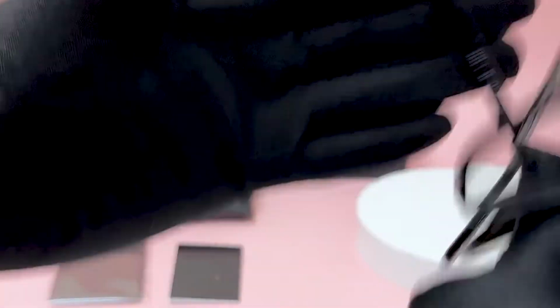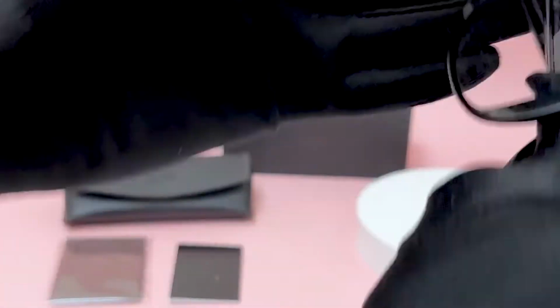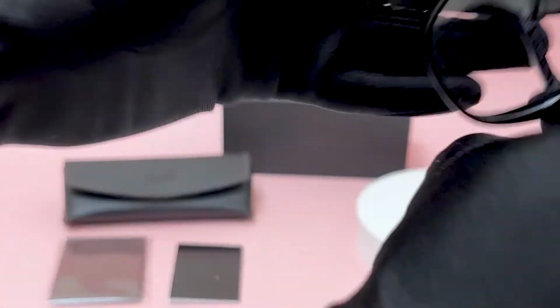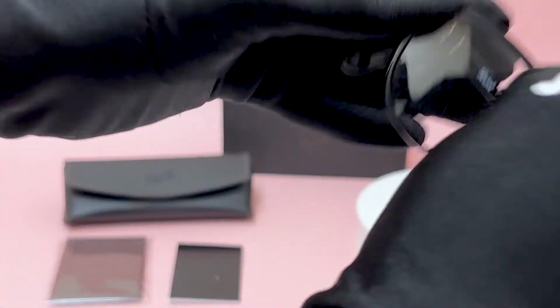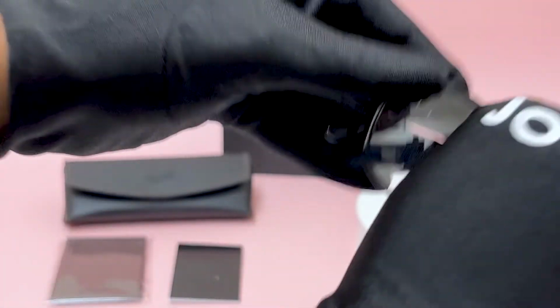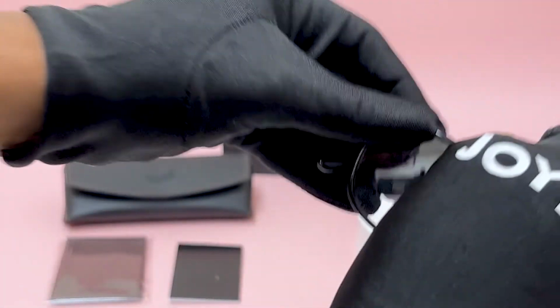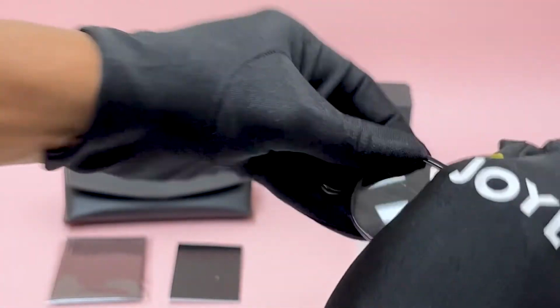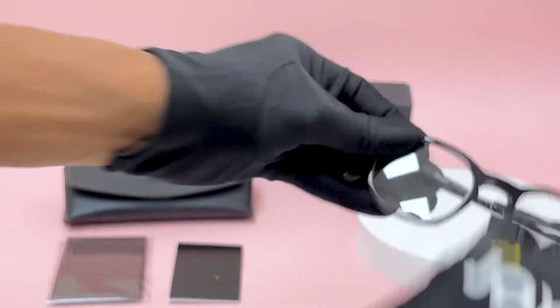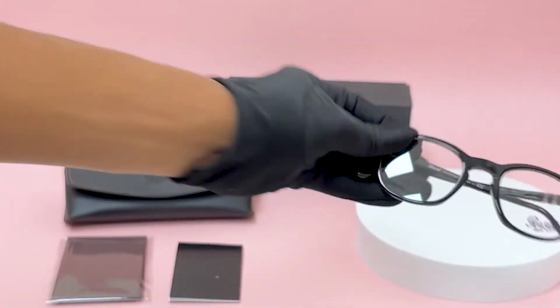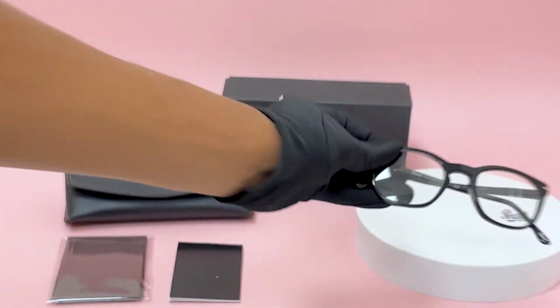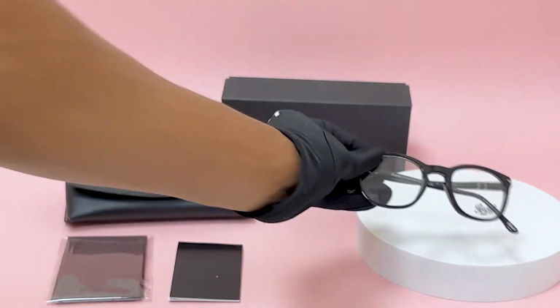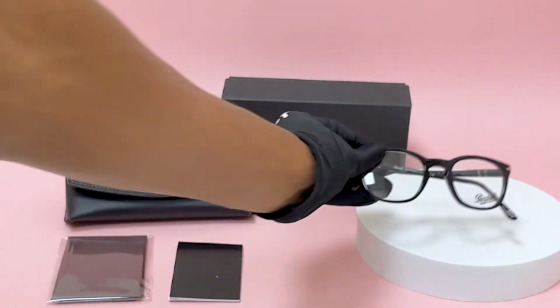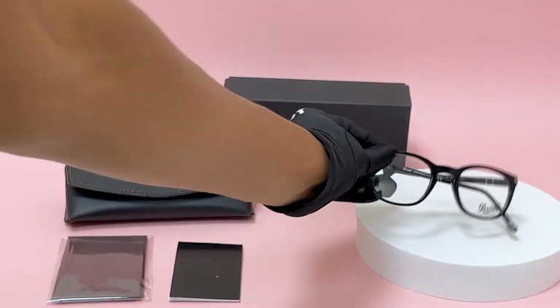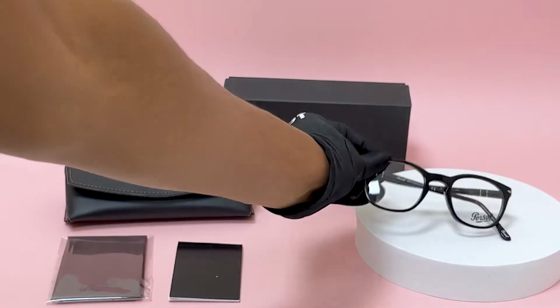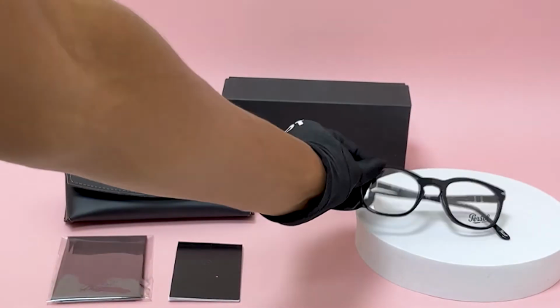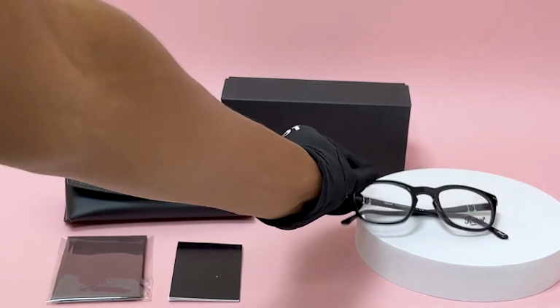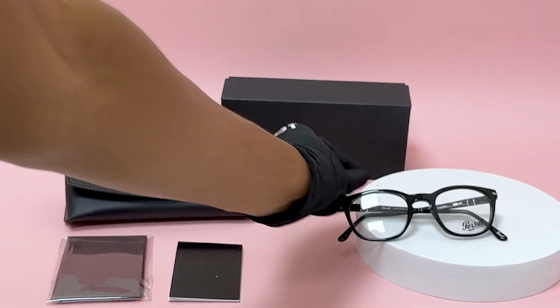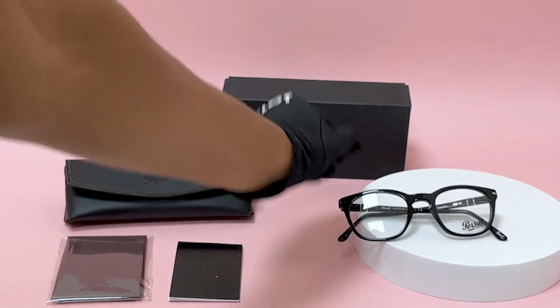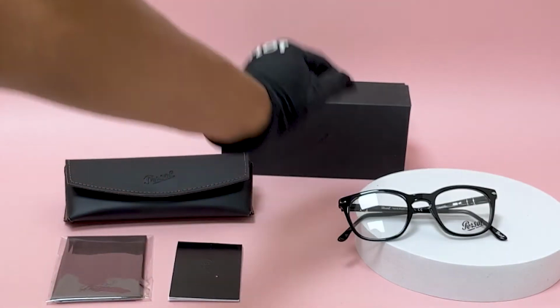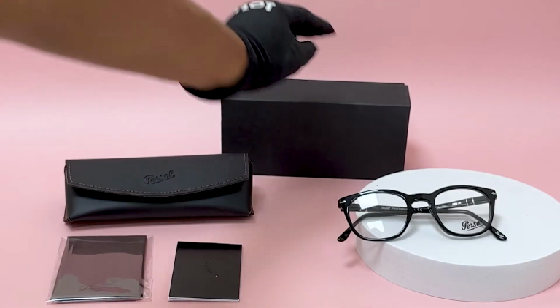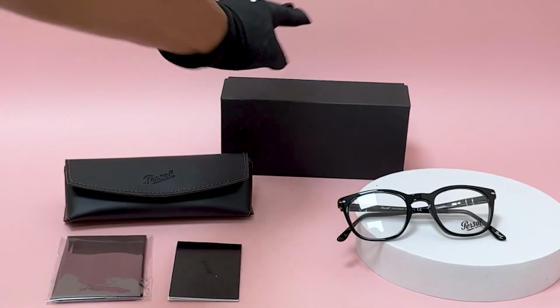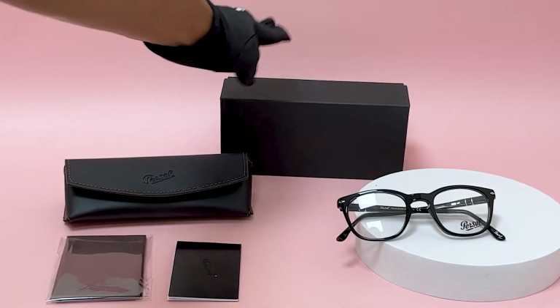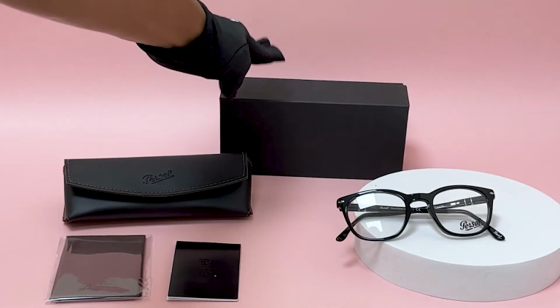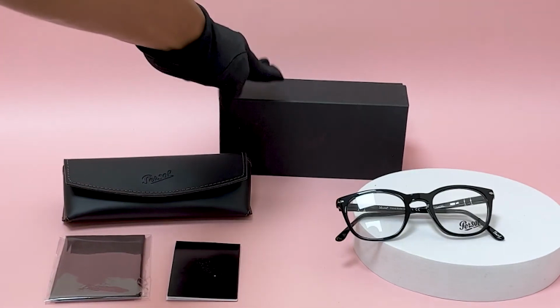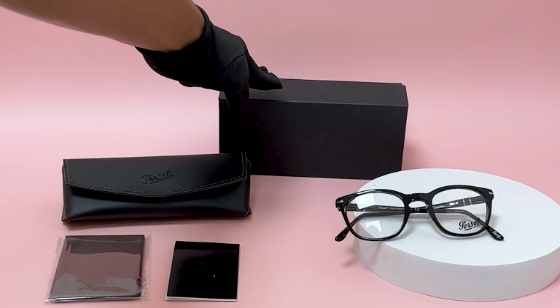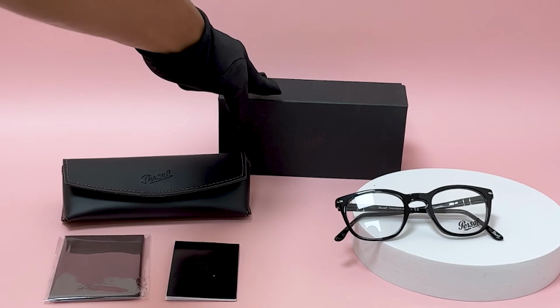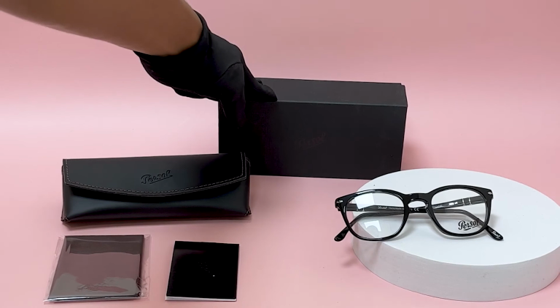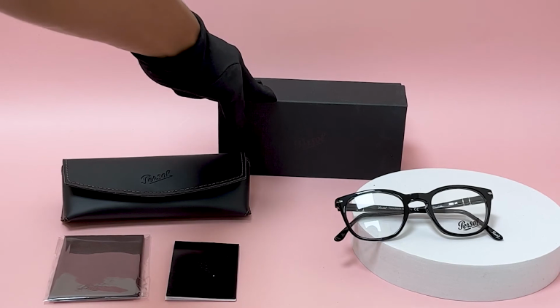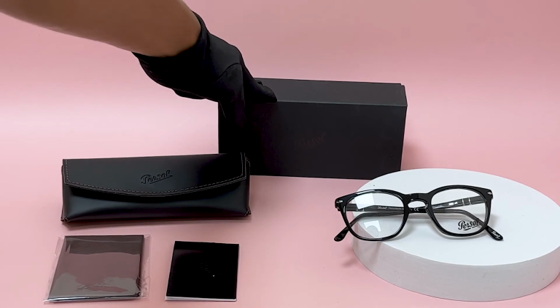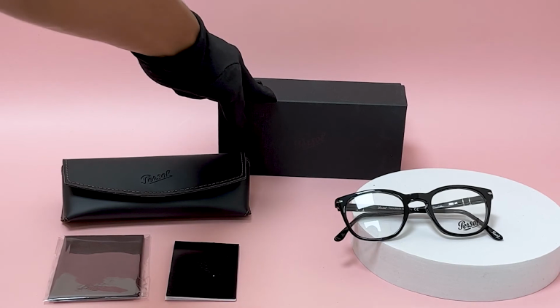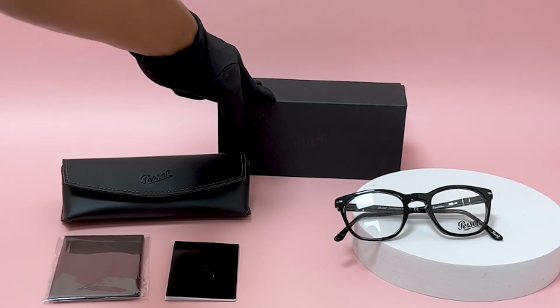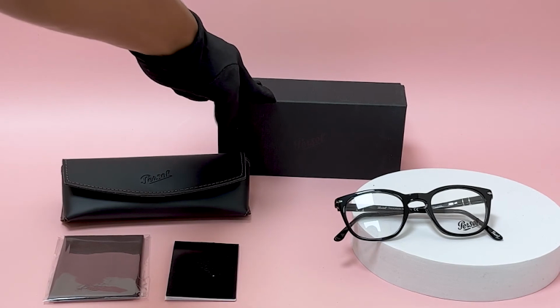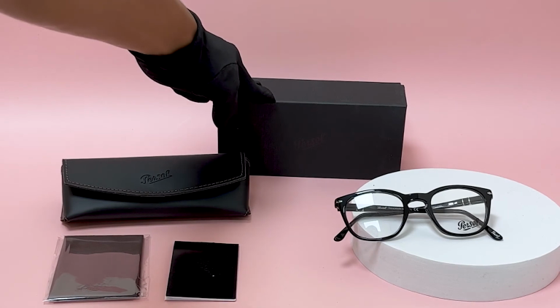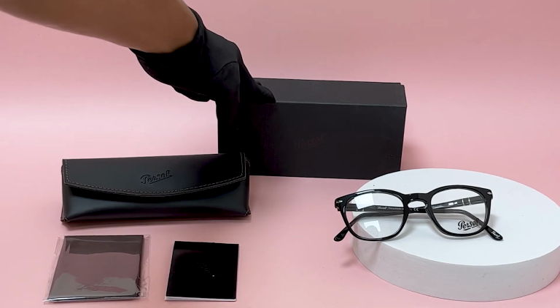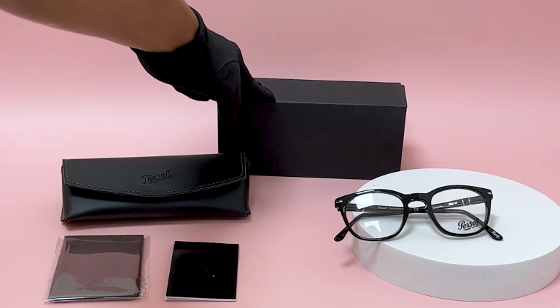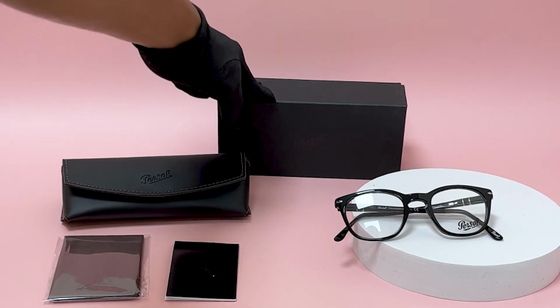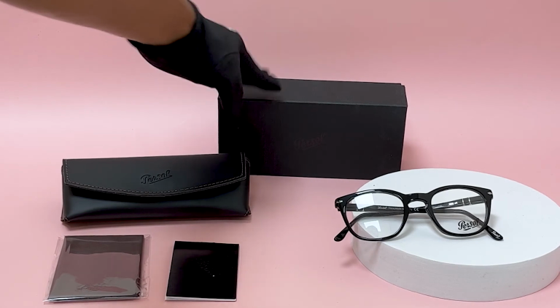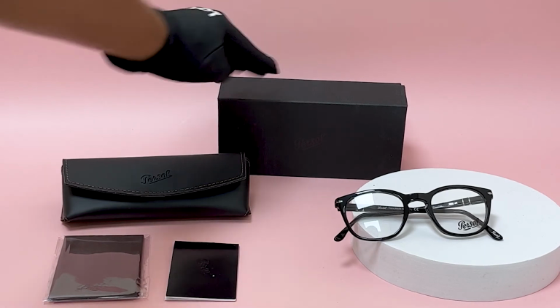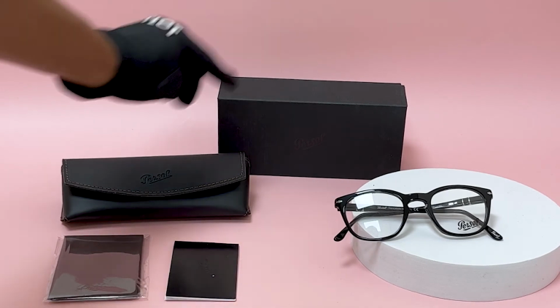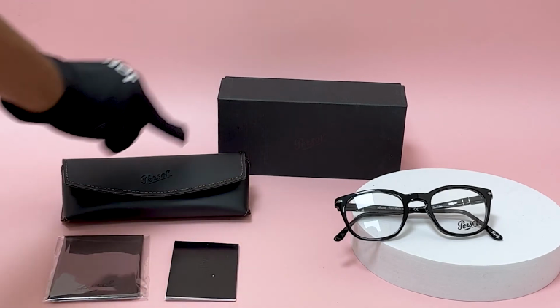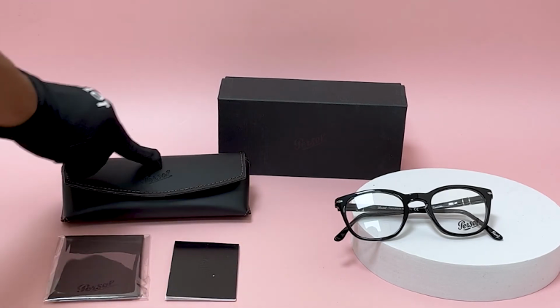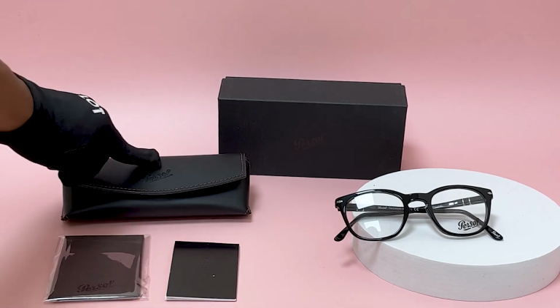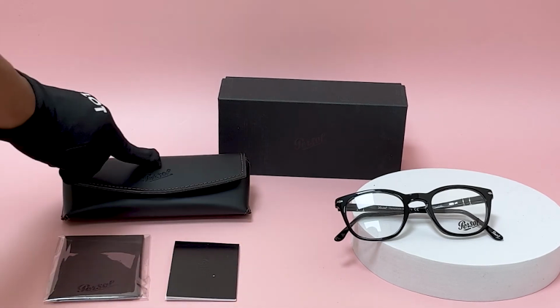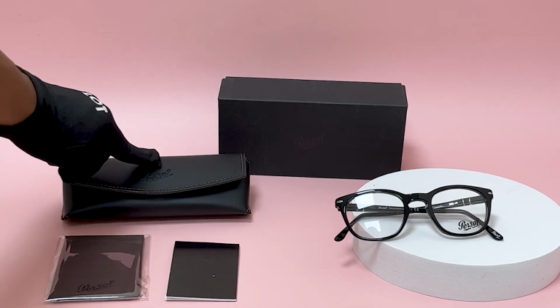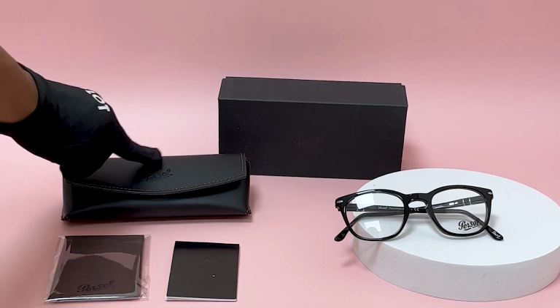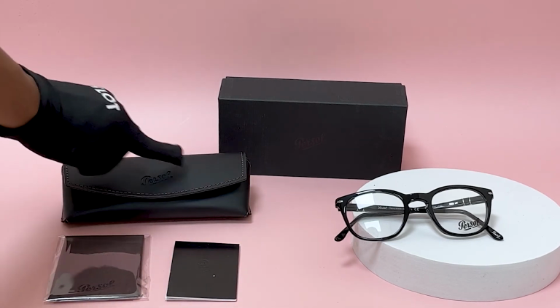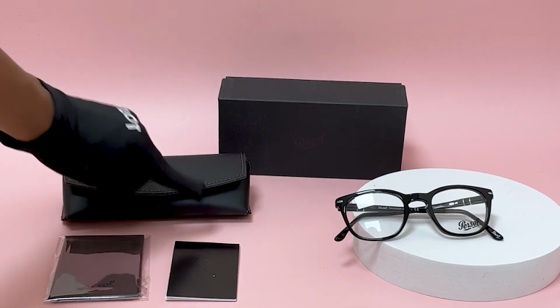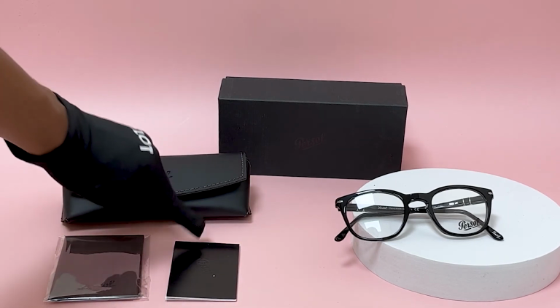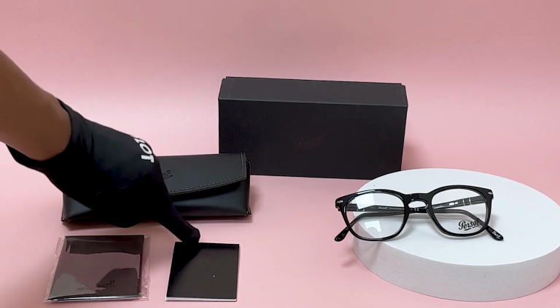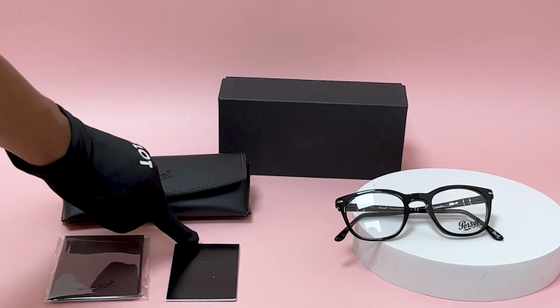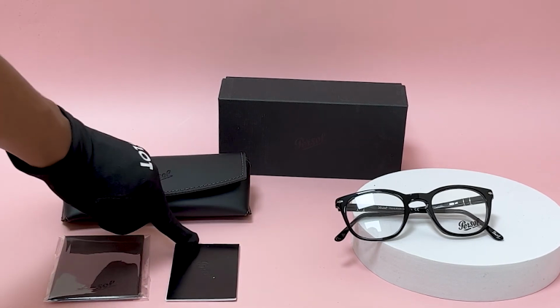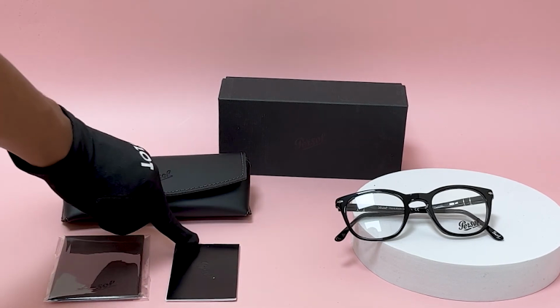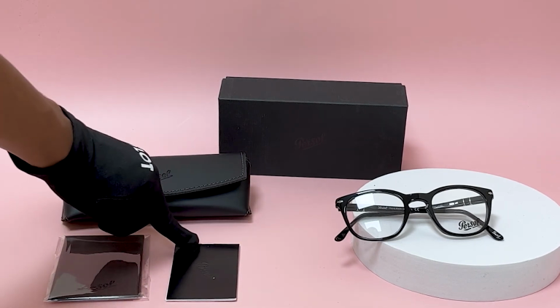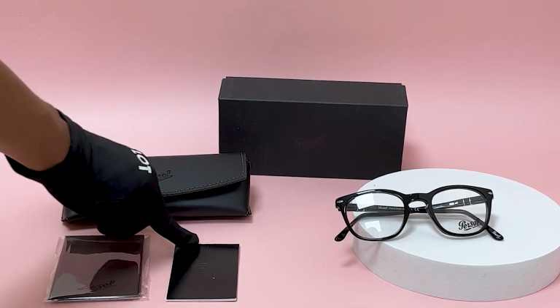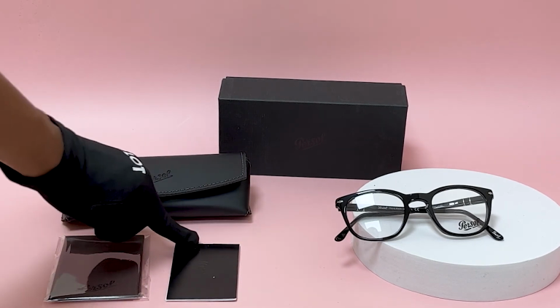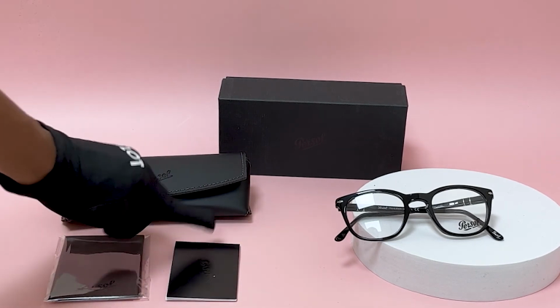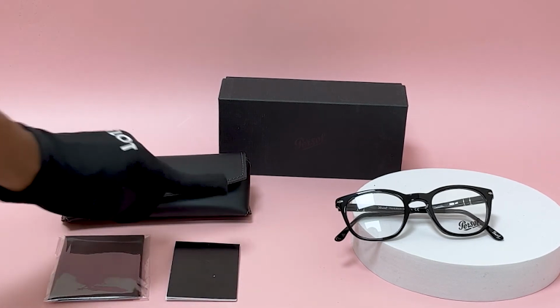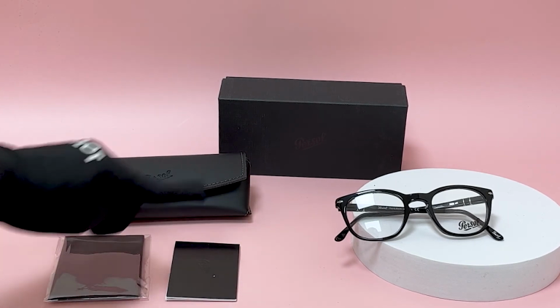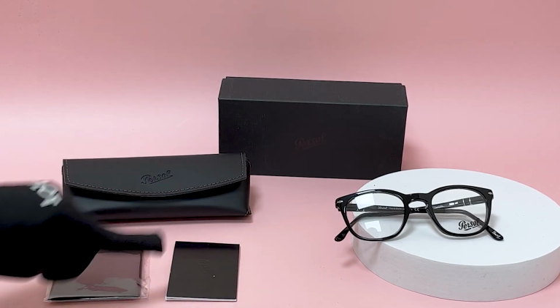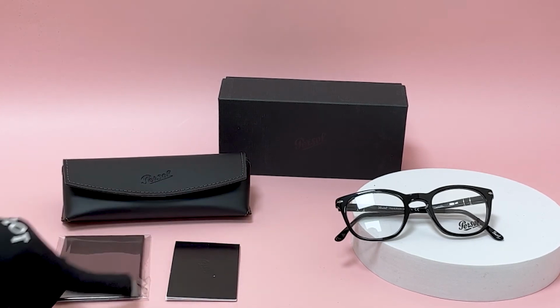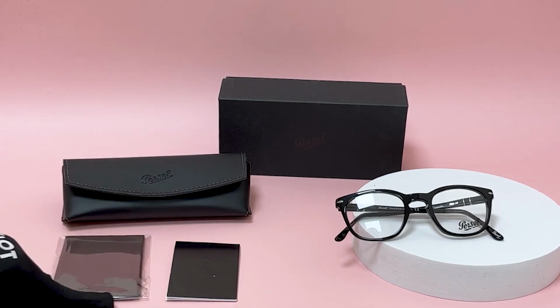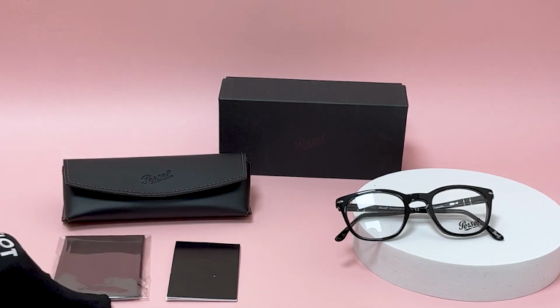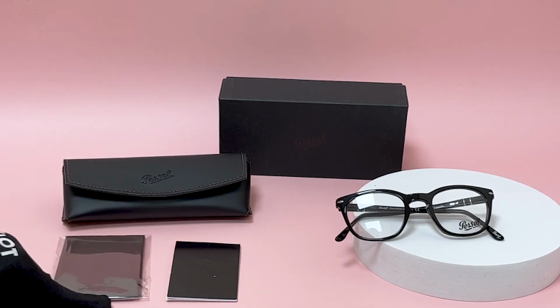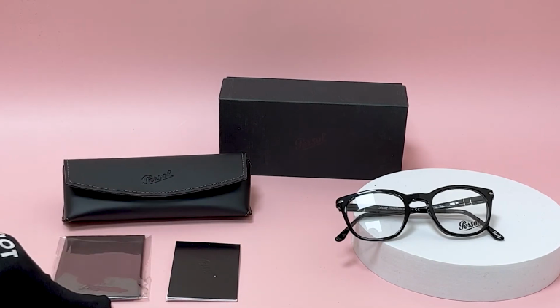It also comes with a gift box, which color and style may vary, a case, a card of authenticity, and cleaning cloth.